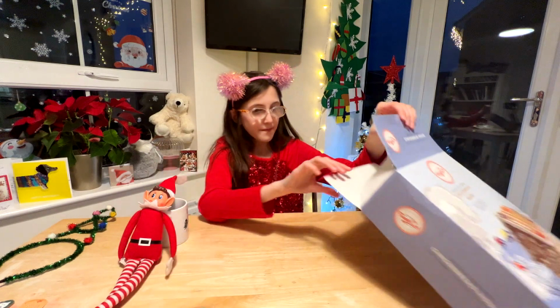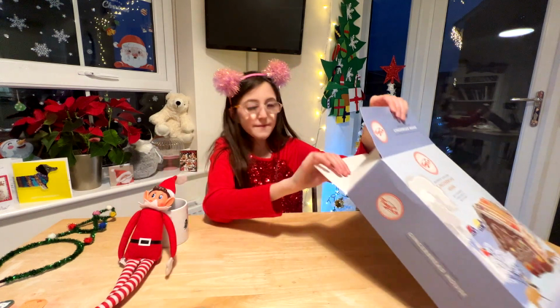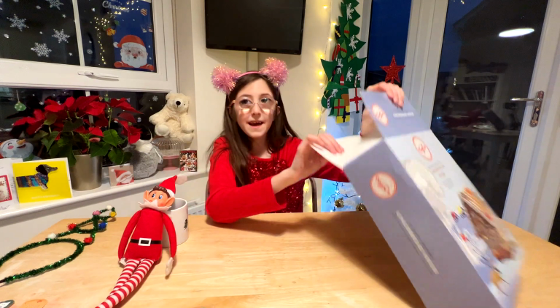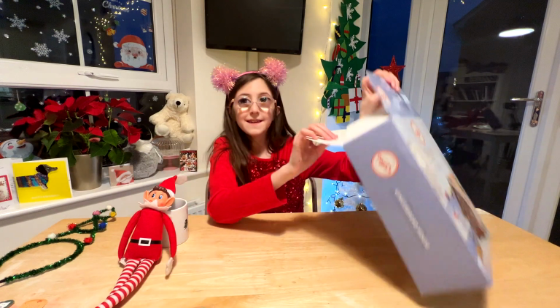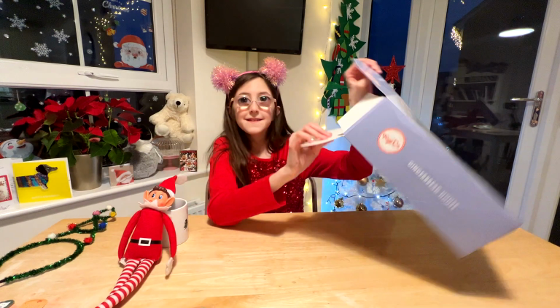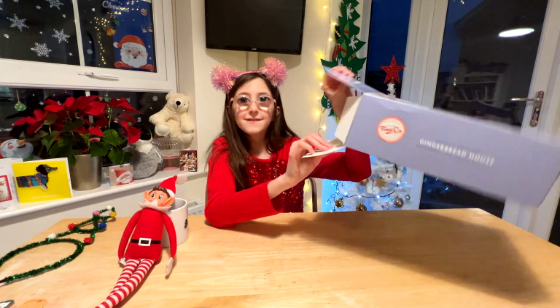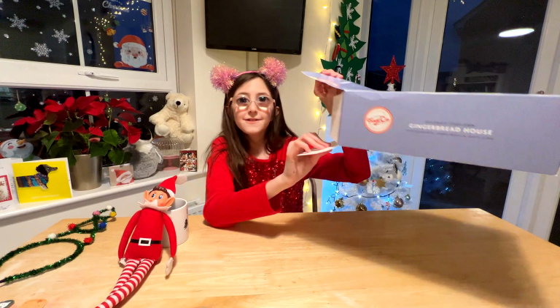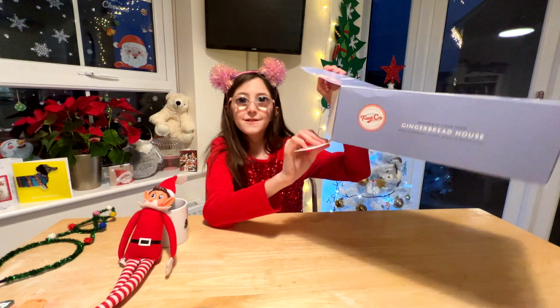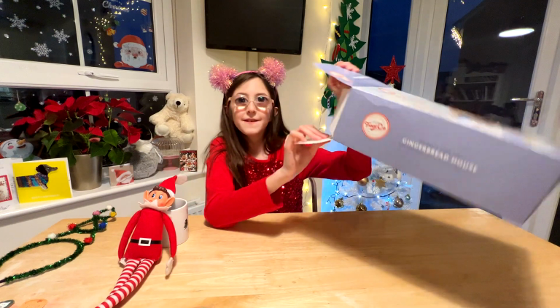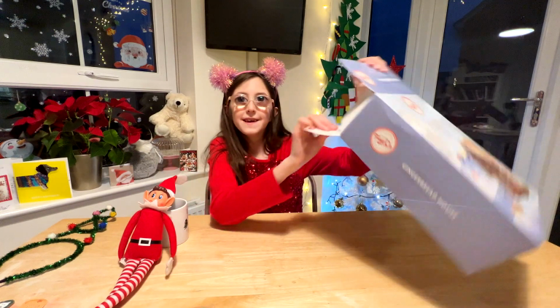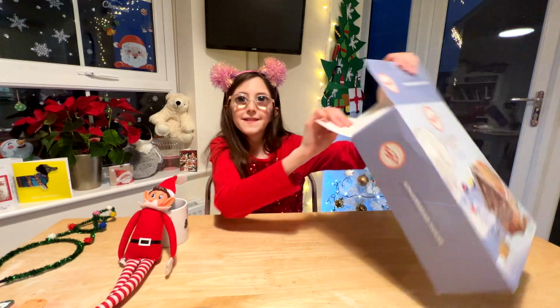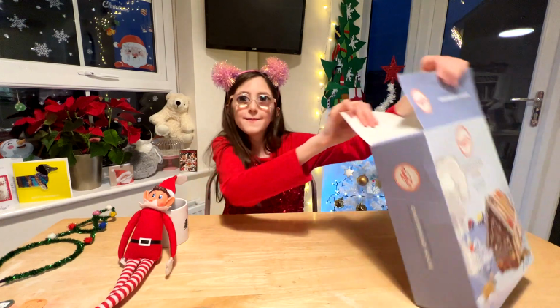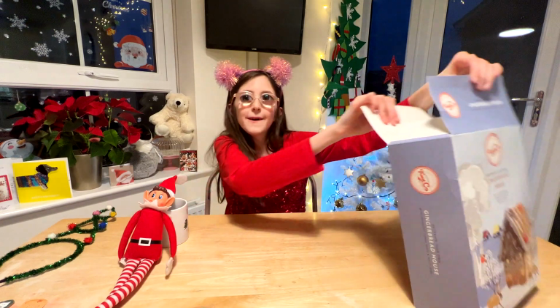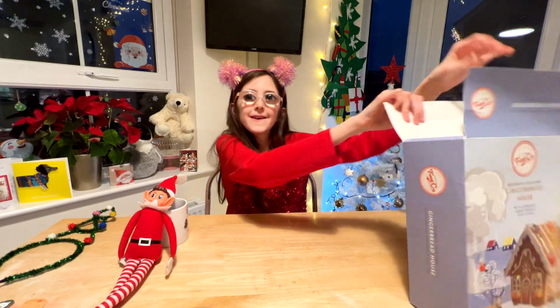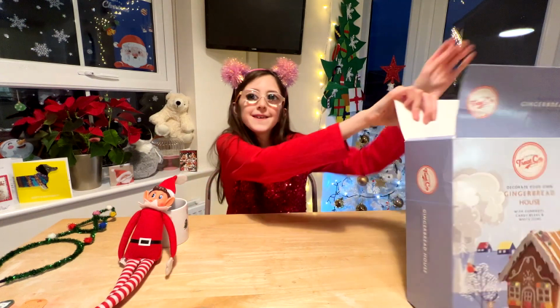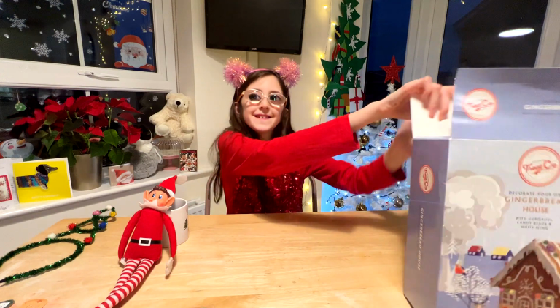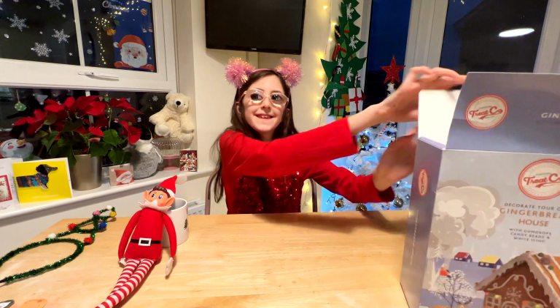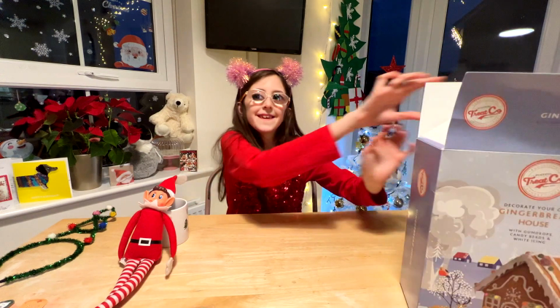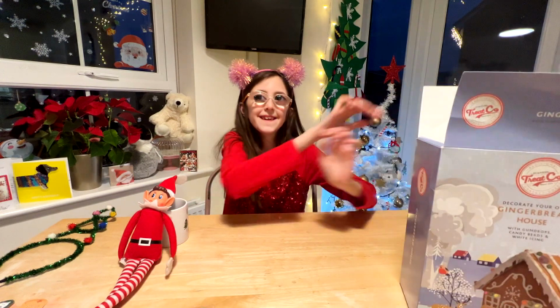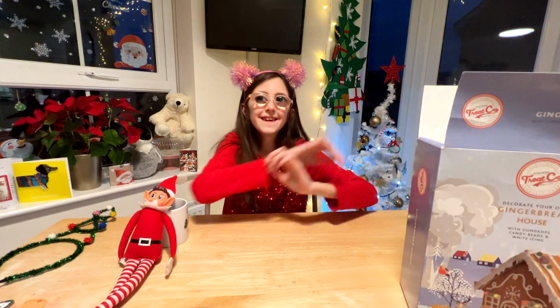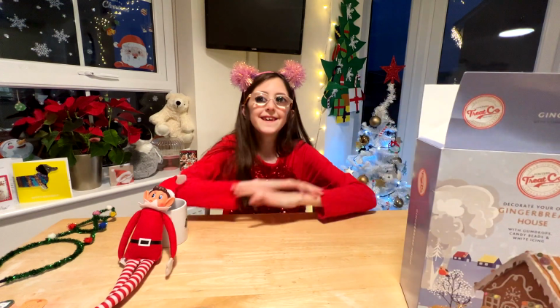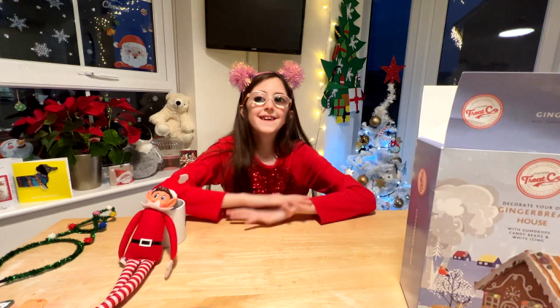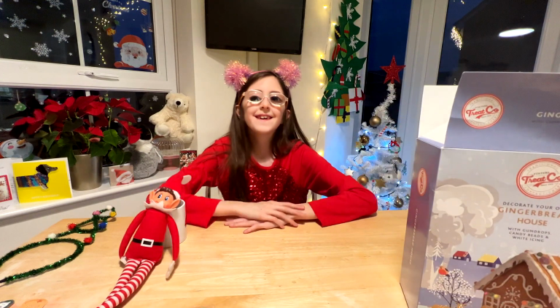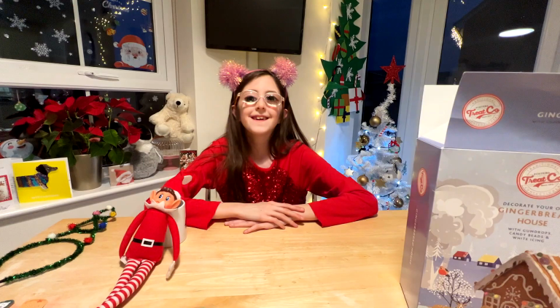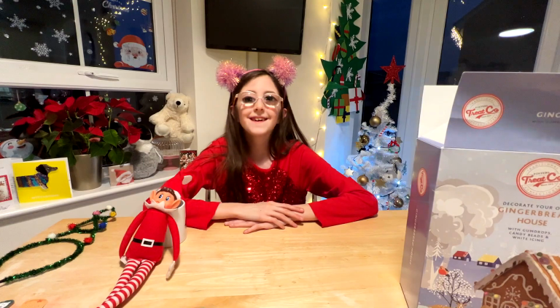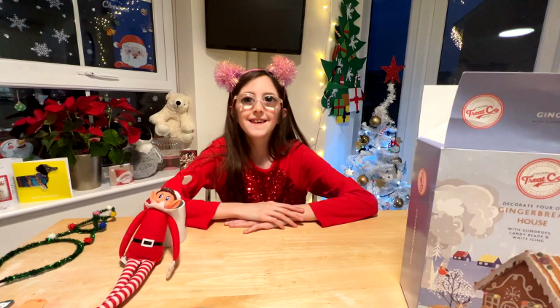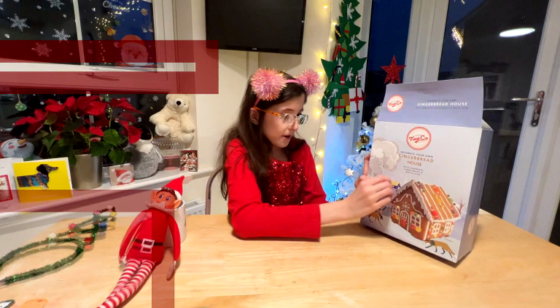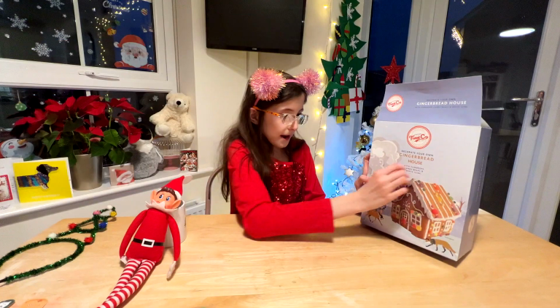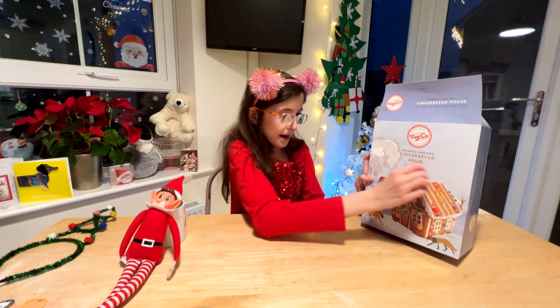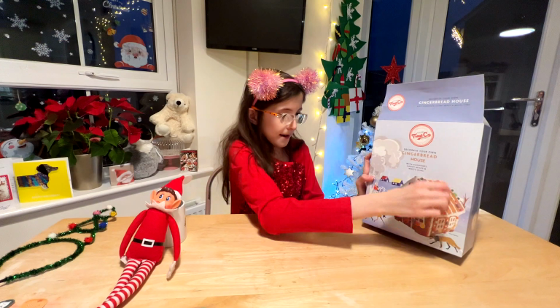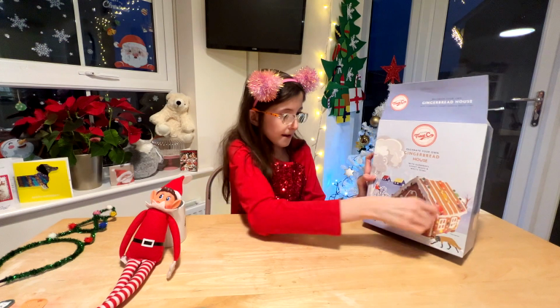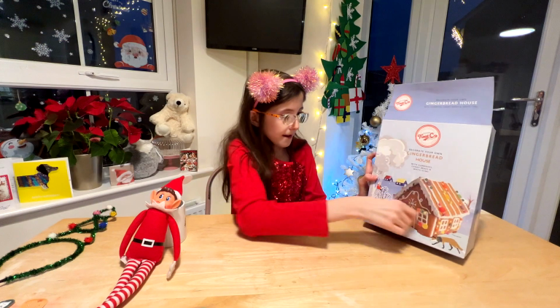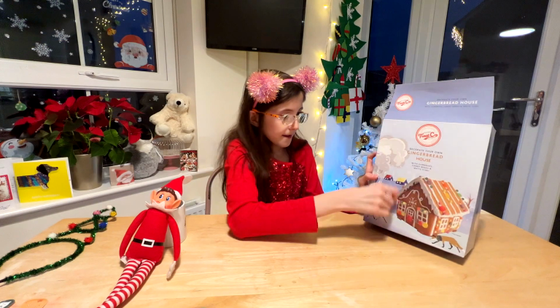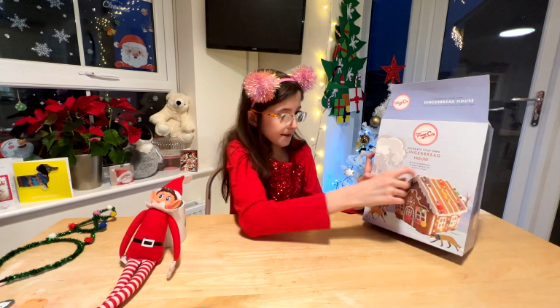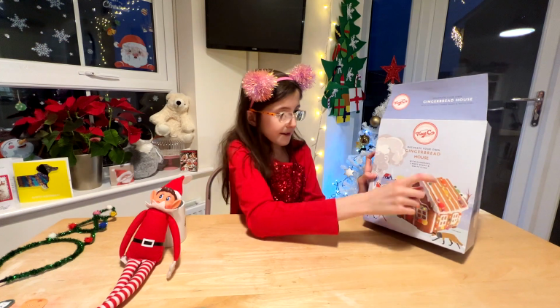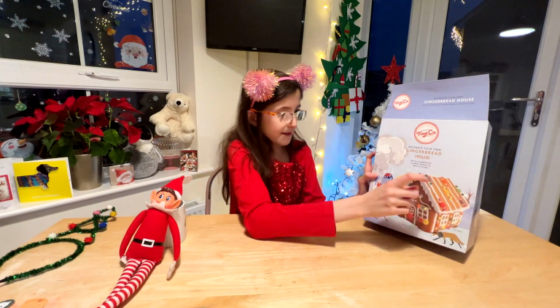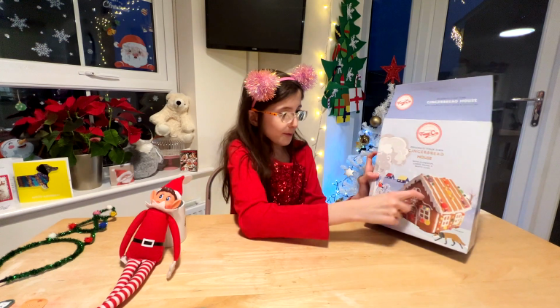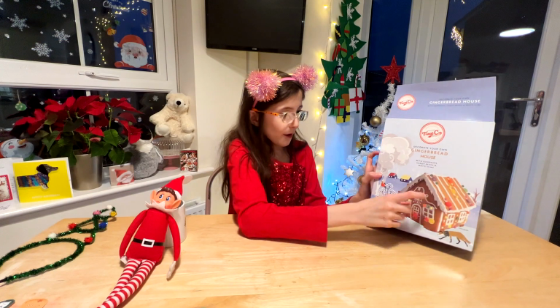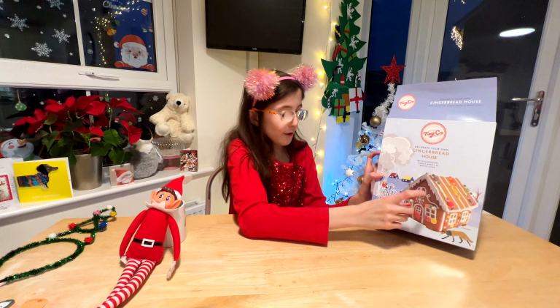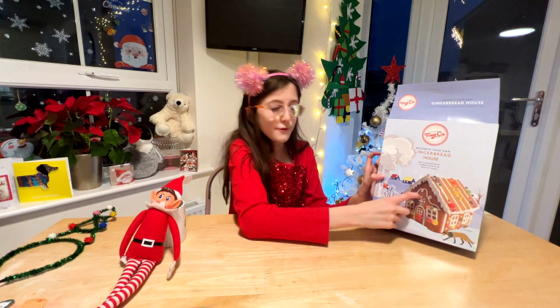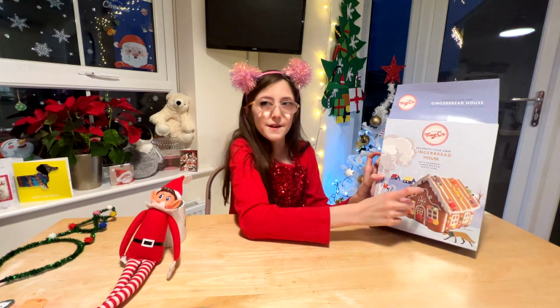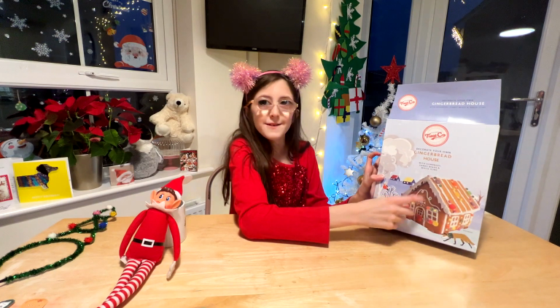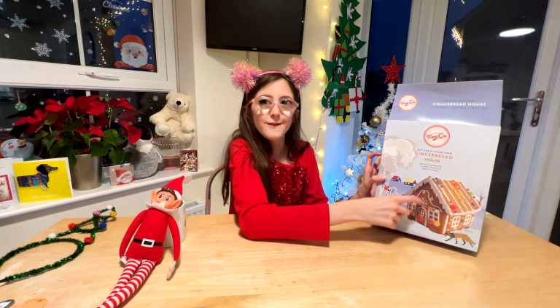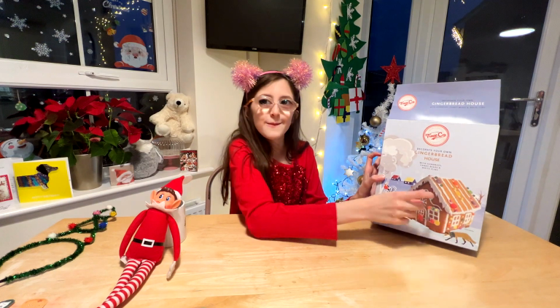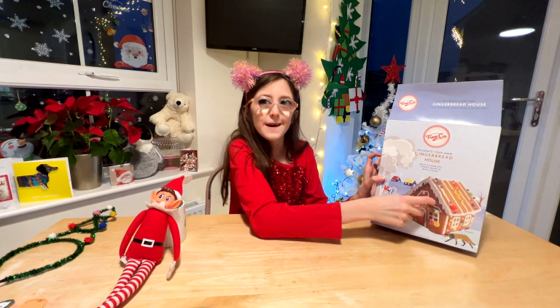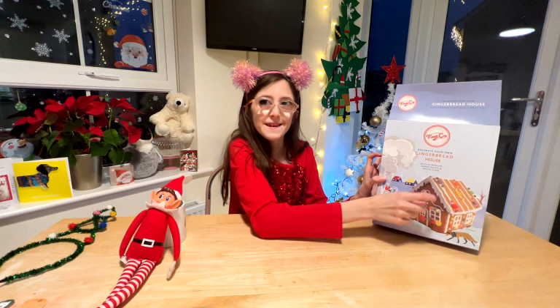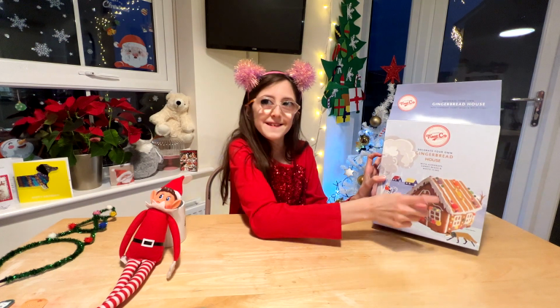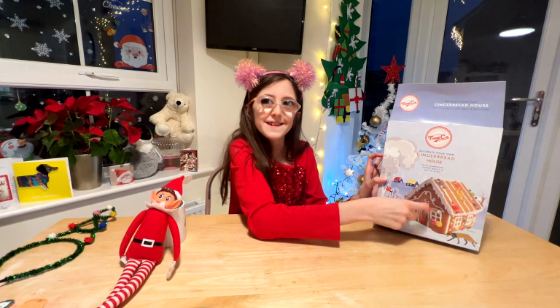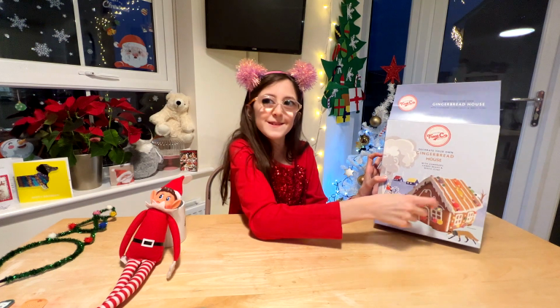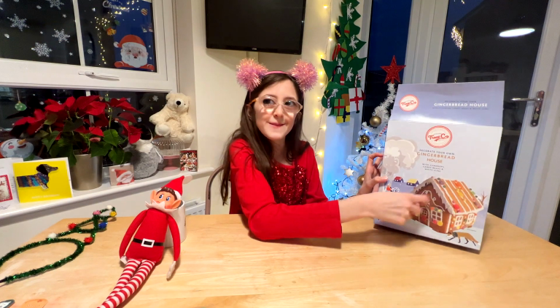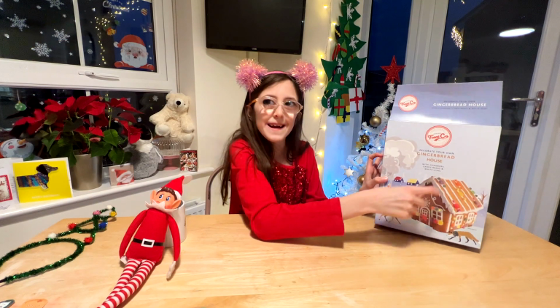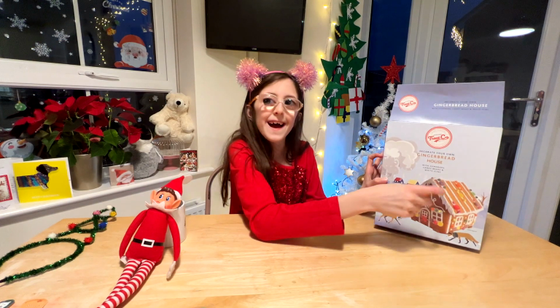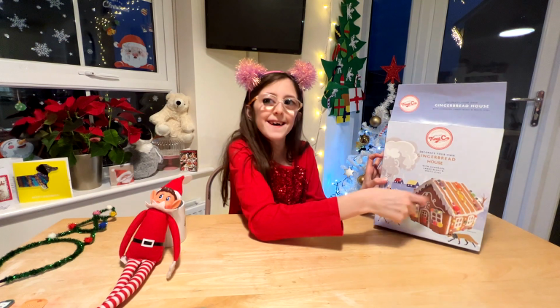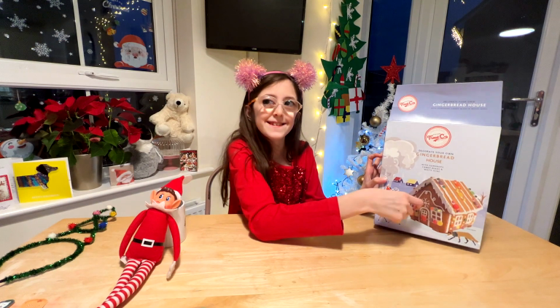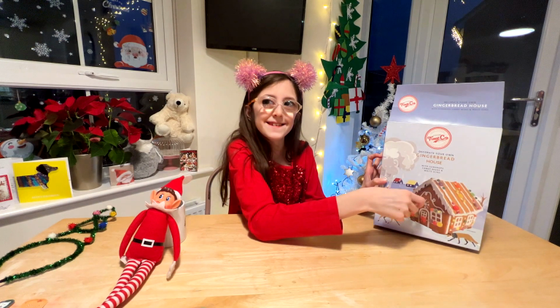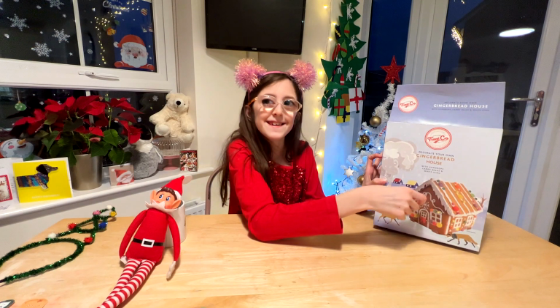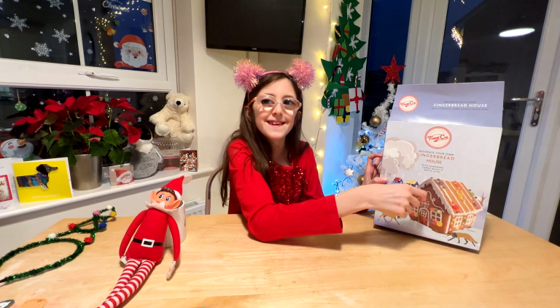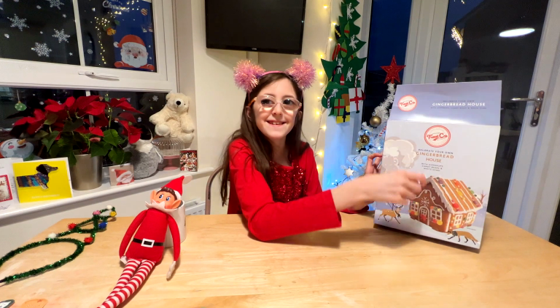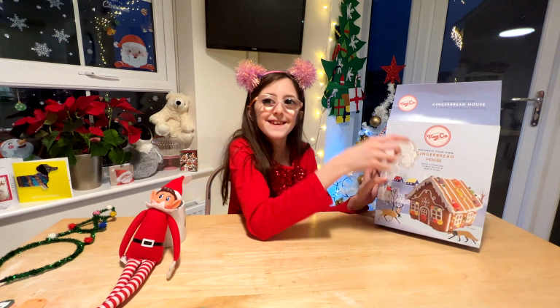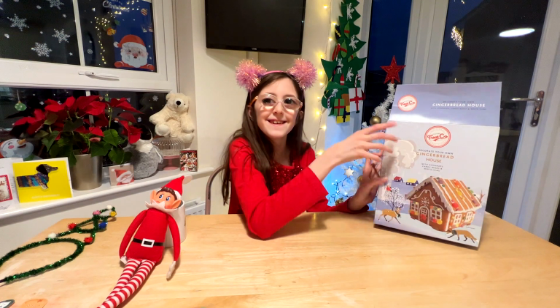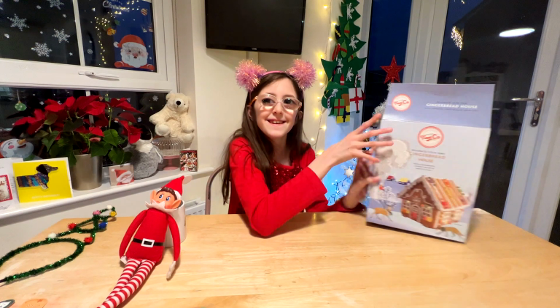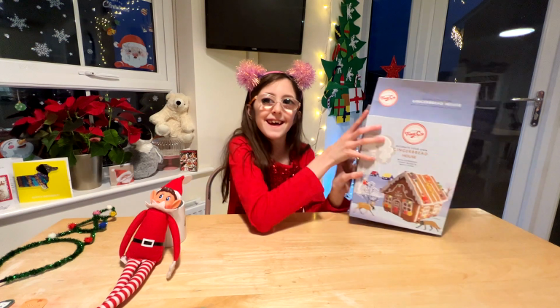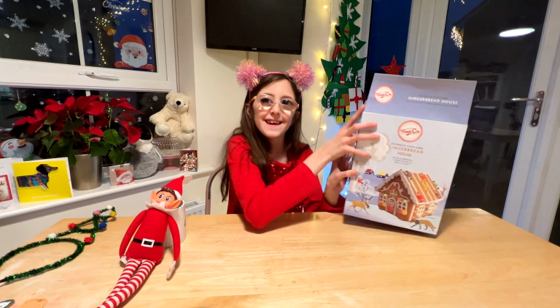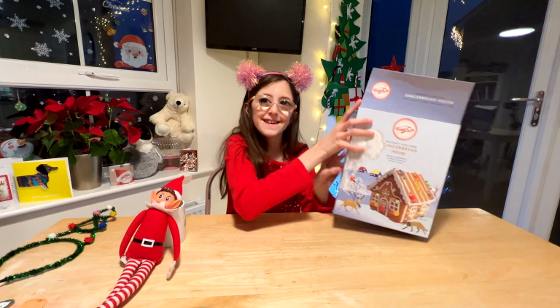That's all of it in the box. And this is hopefully what my gingerbread house is going to look like.